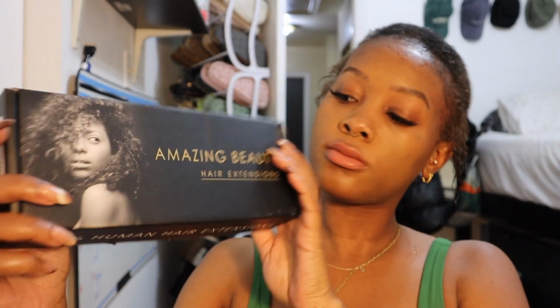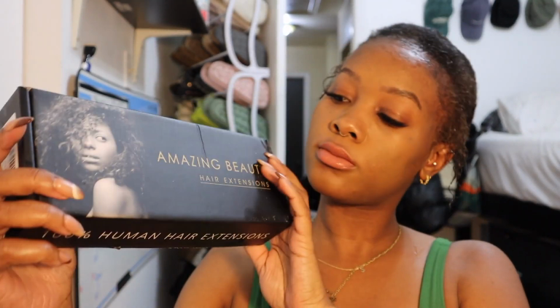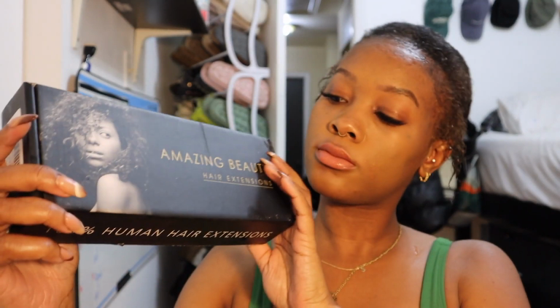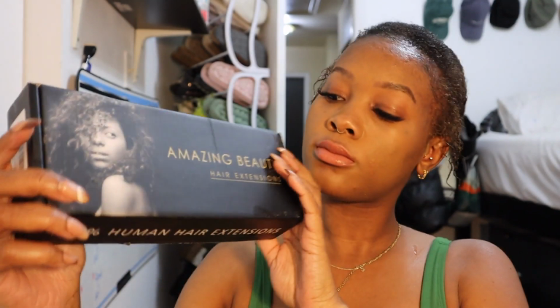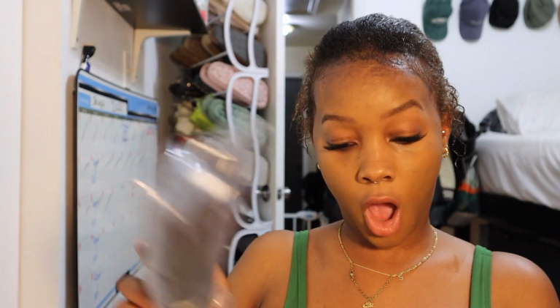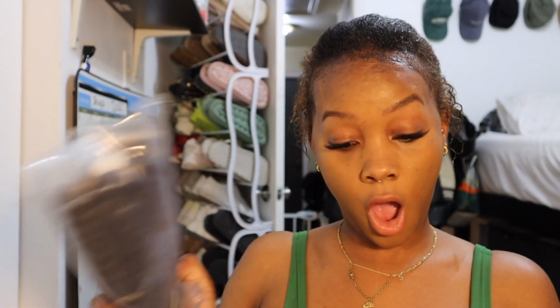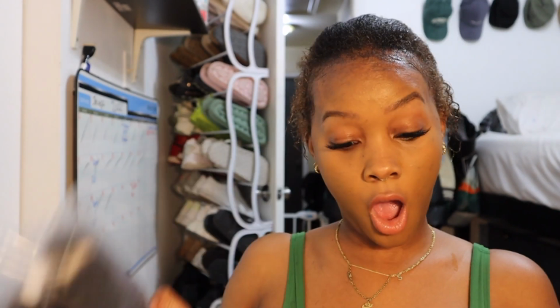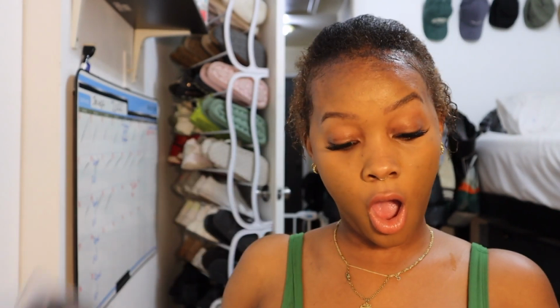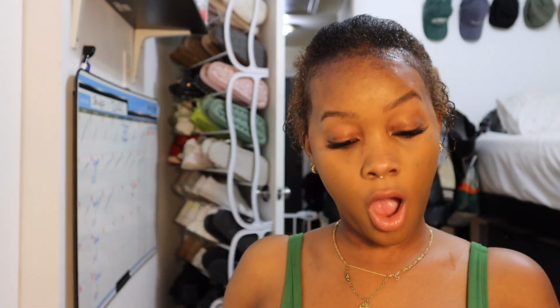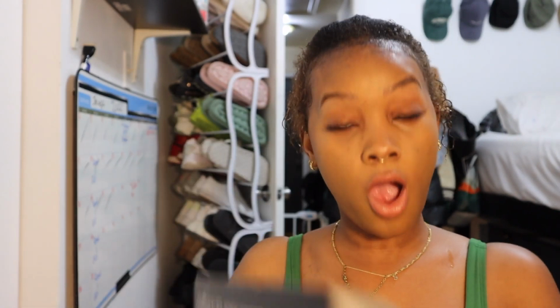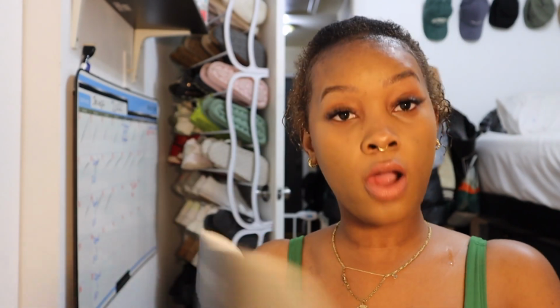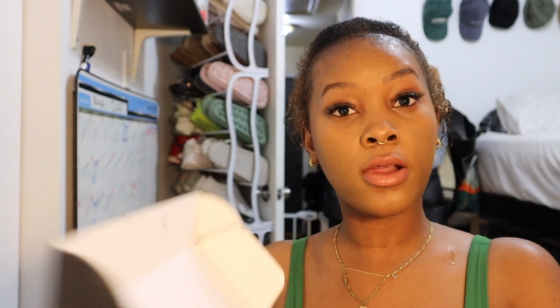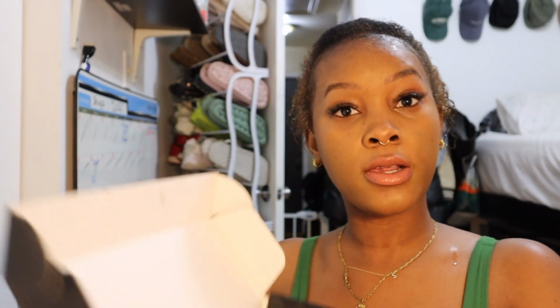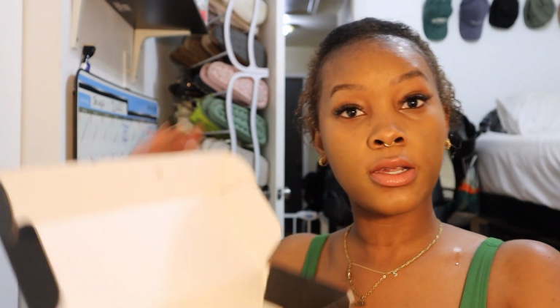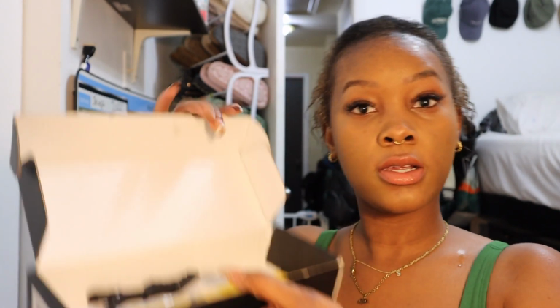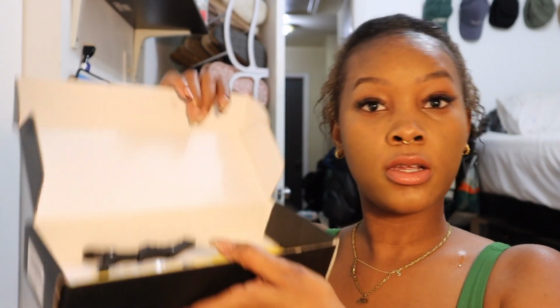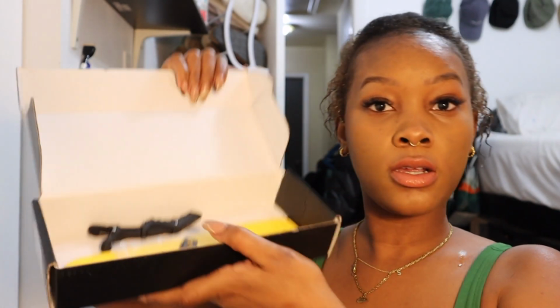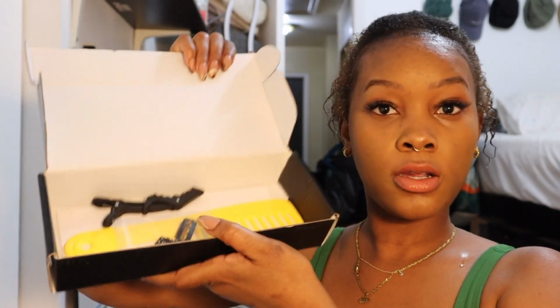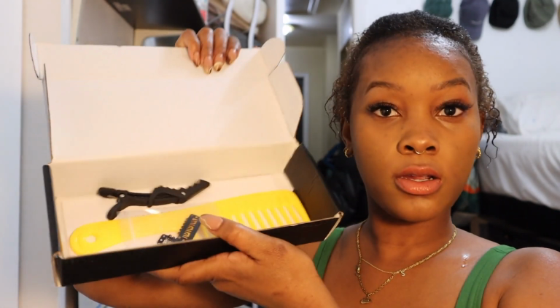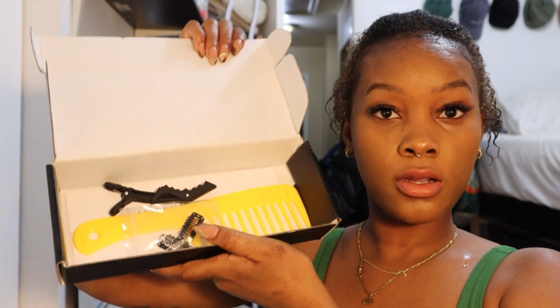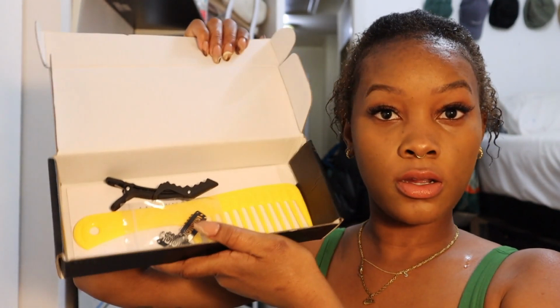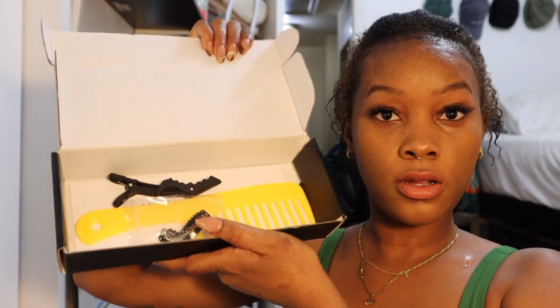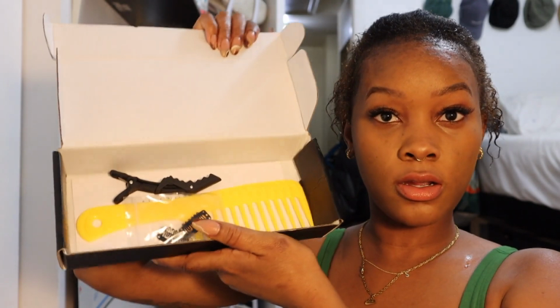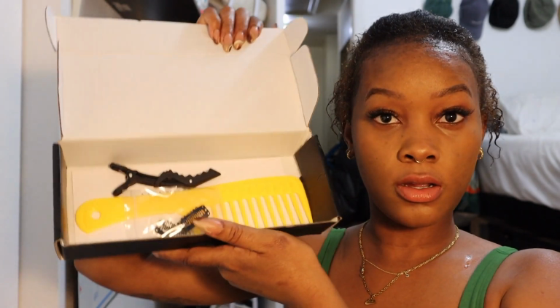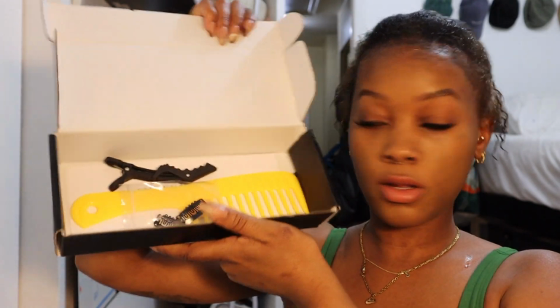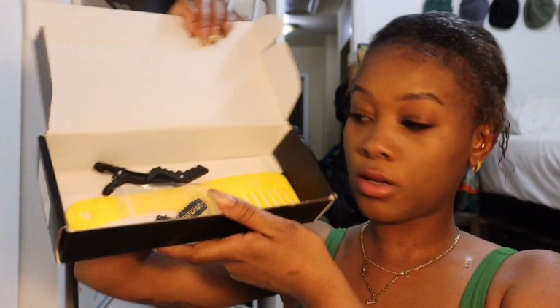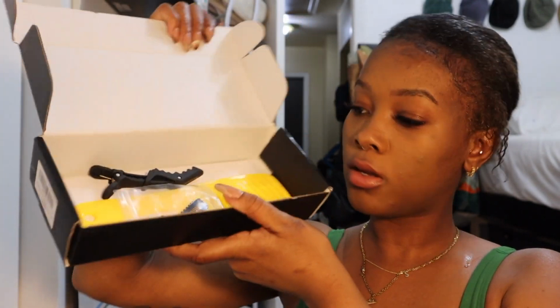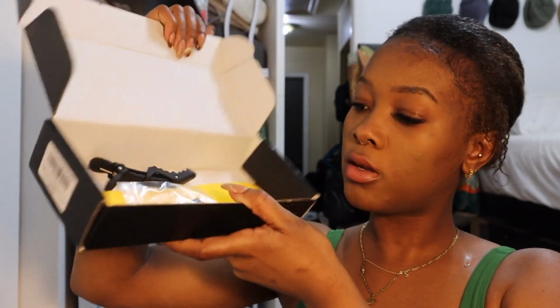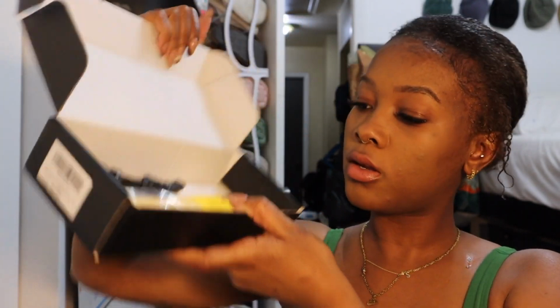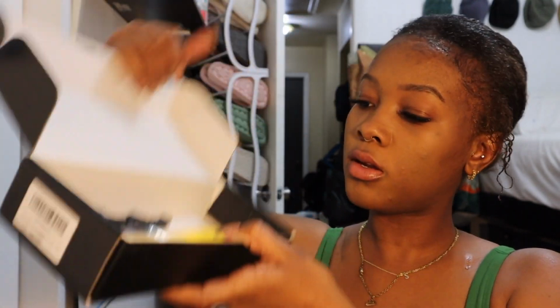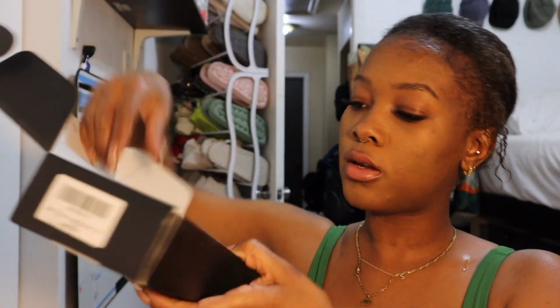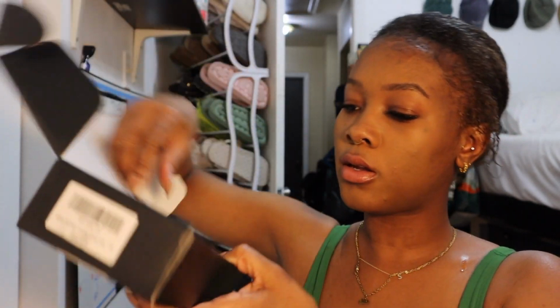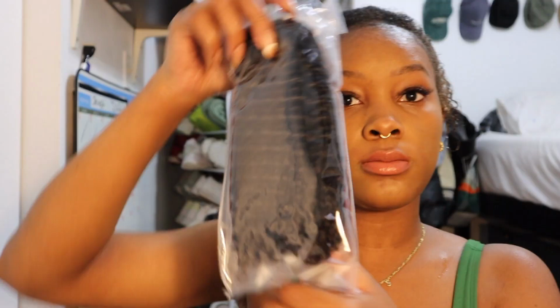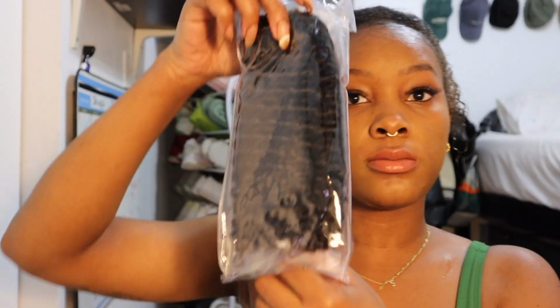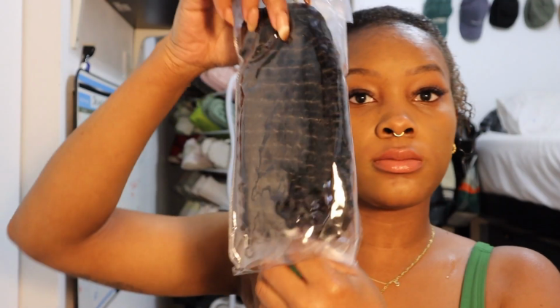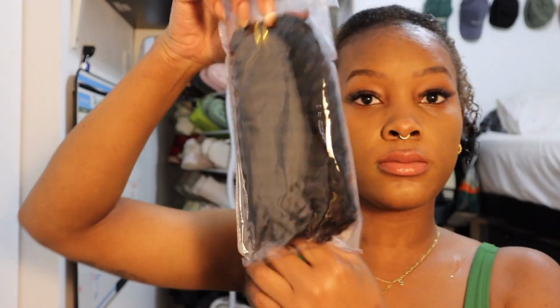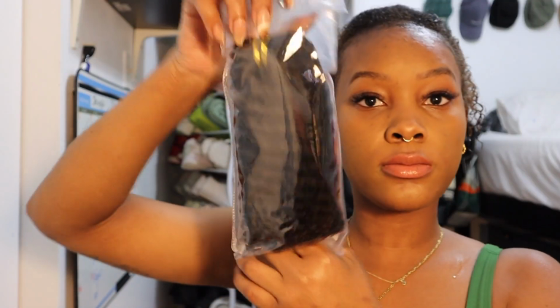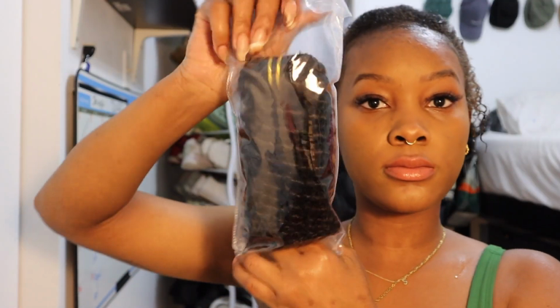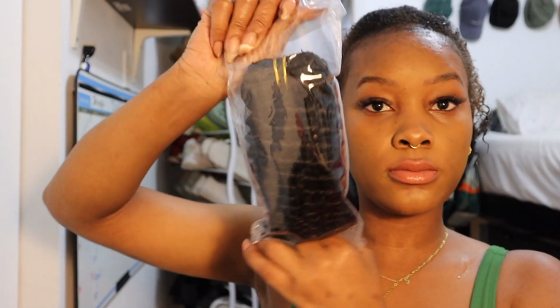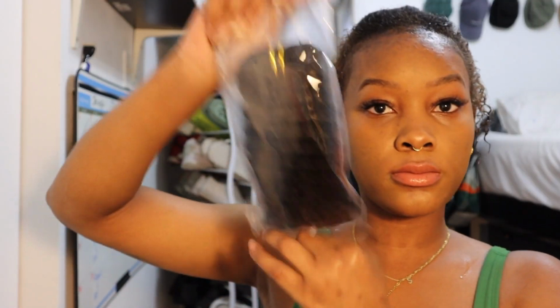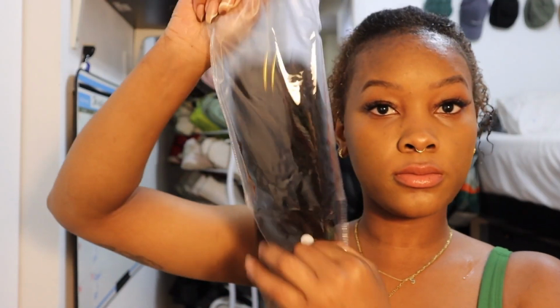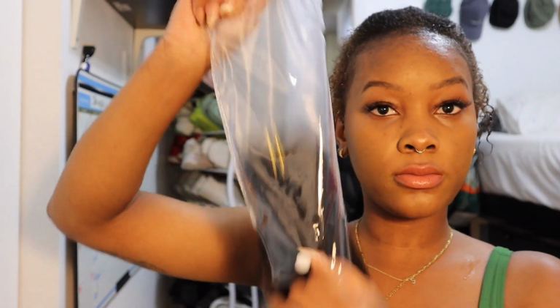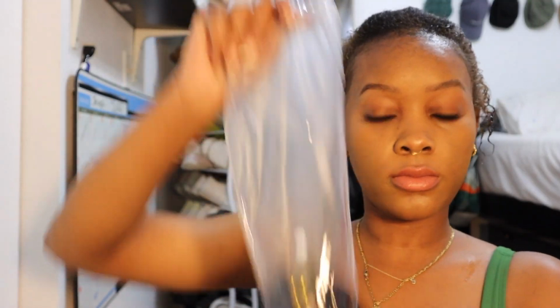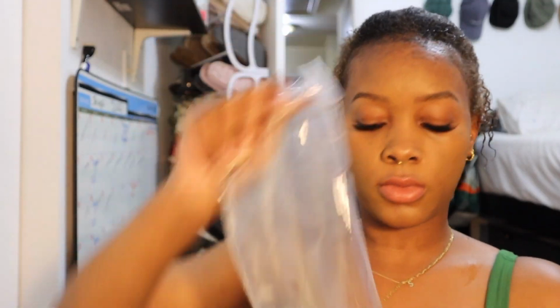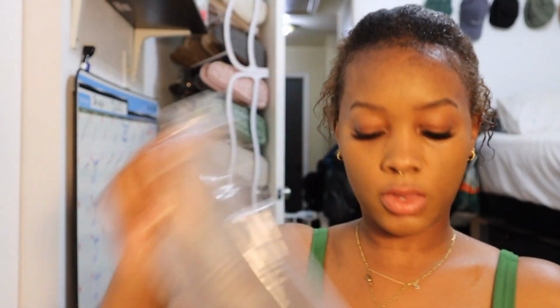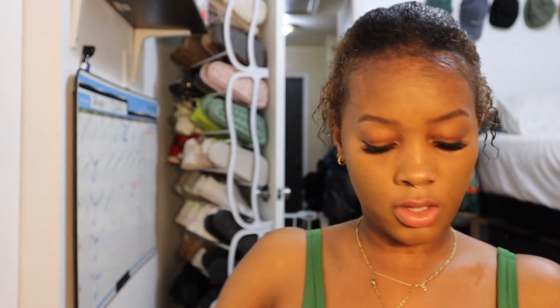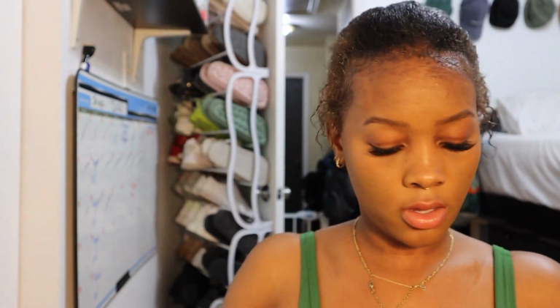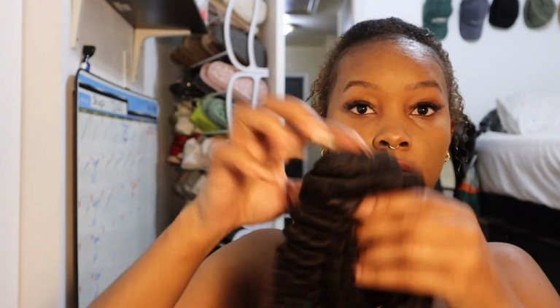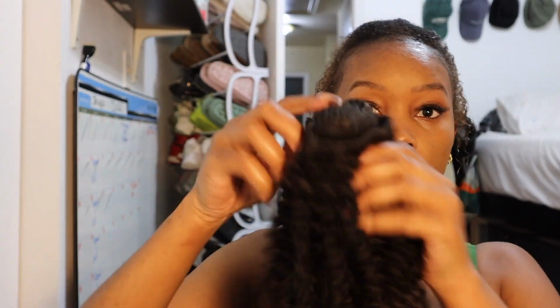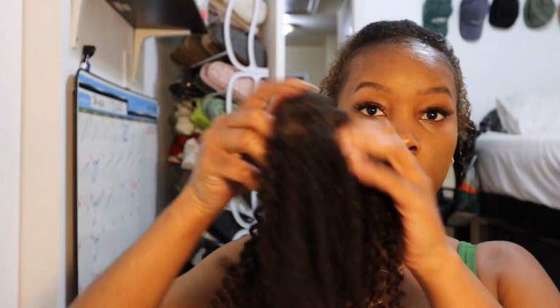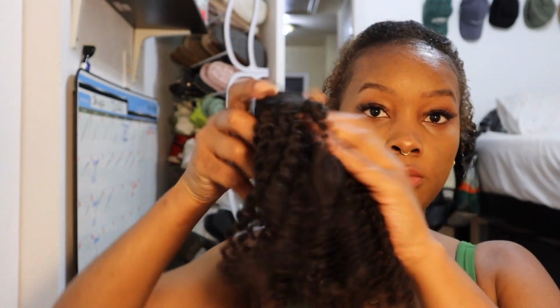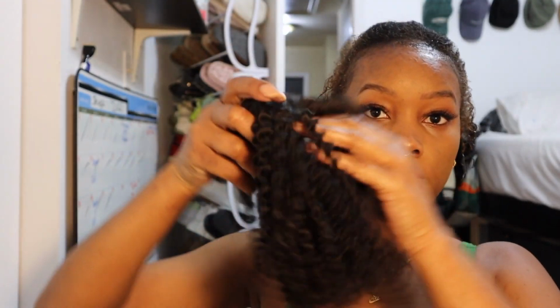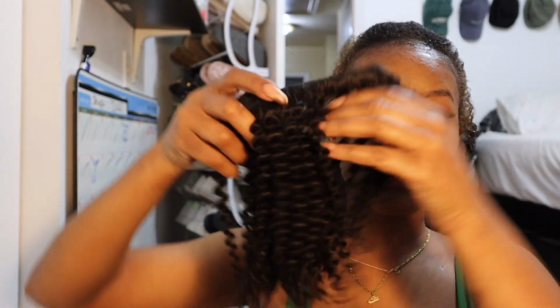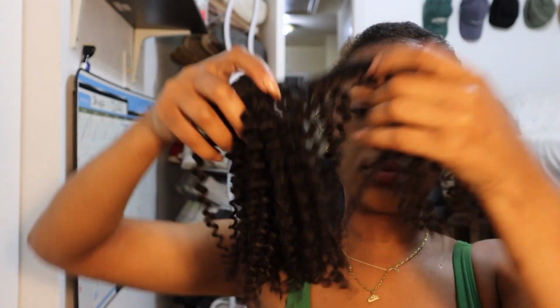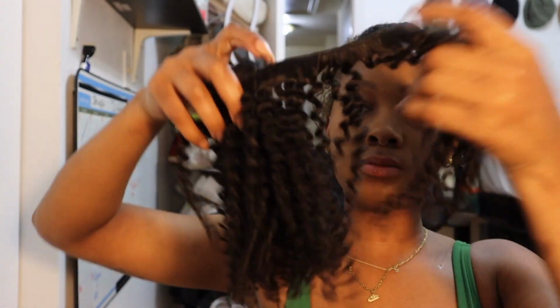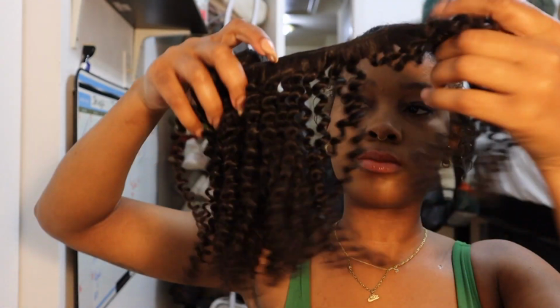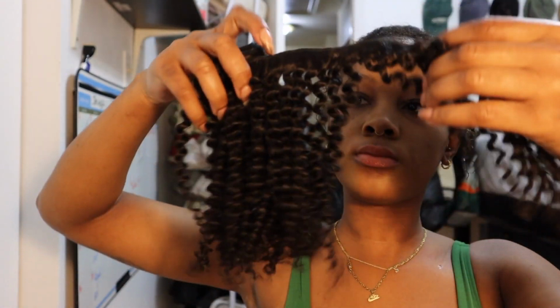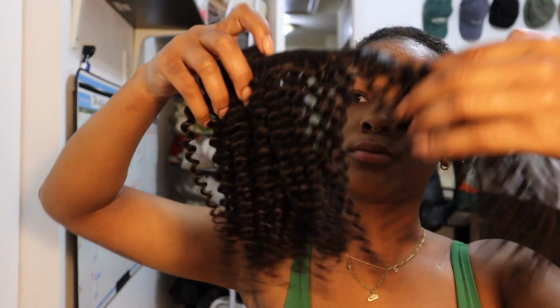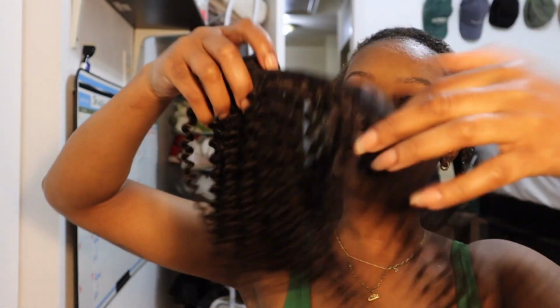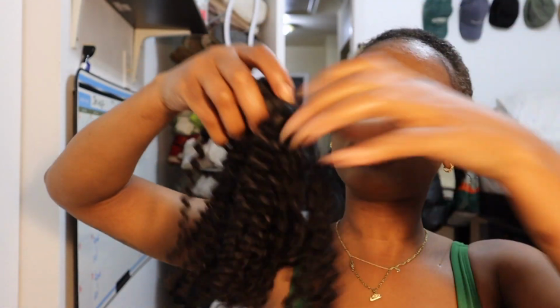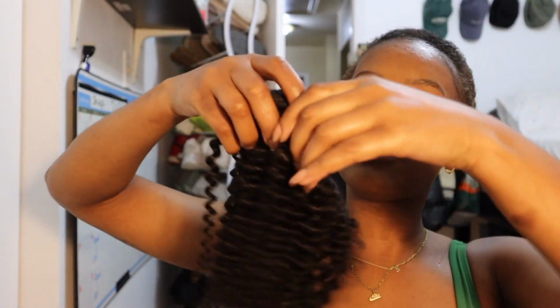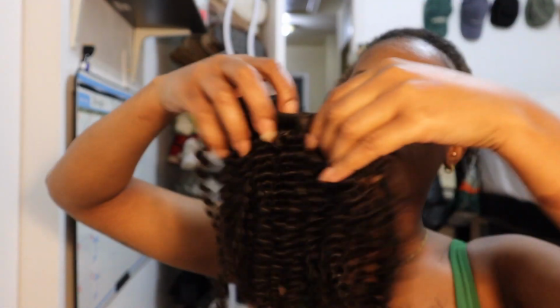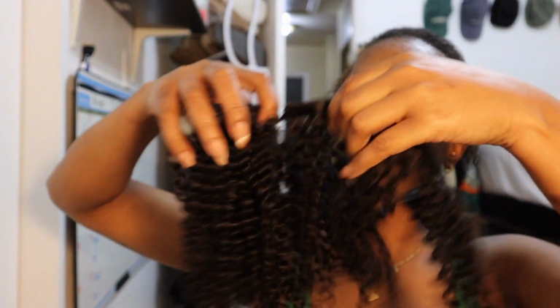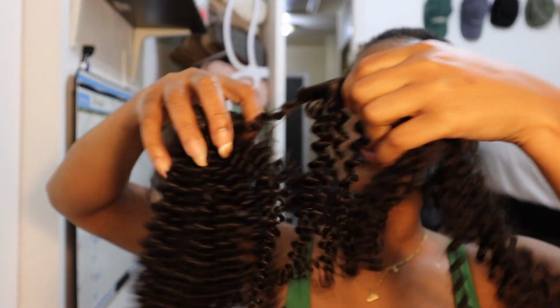I'm going to be working with these clip-ins I got from Amazing Beauty Hair Extensions. As you can see, I was pretty shocked that I got some goodies in the box, but this is what one bundle of the clip-ins looks like.